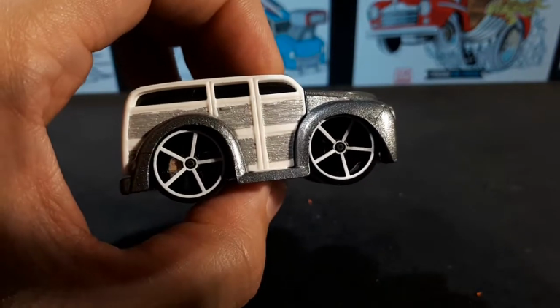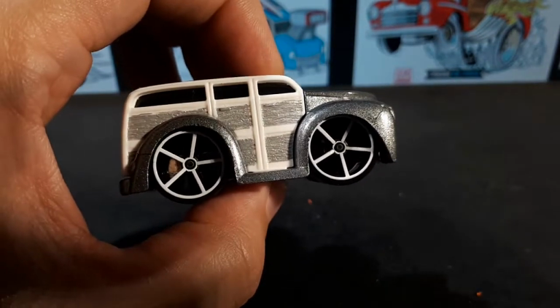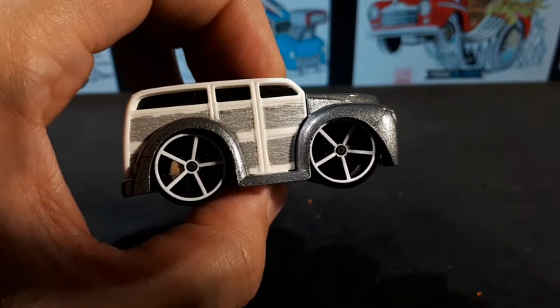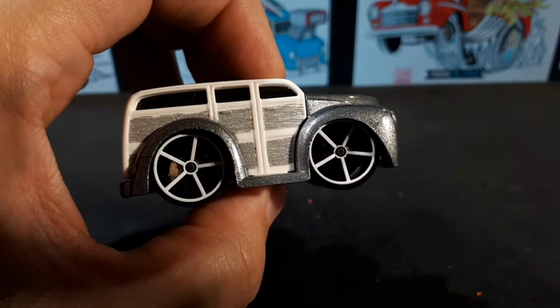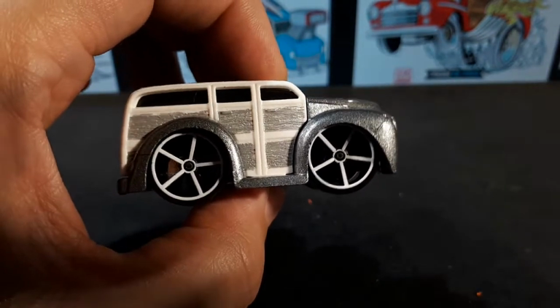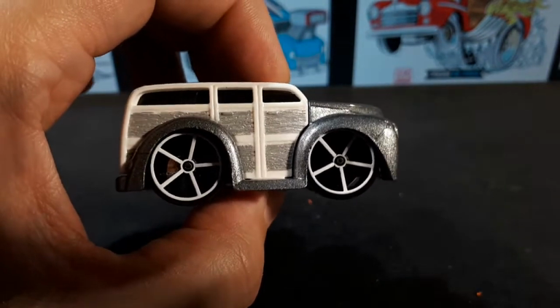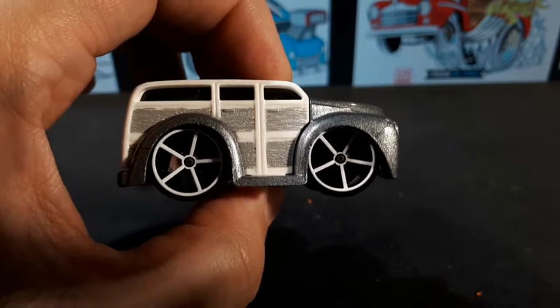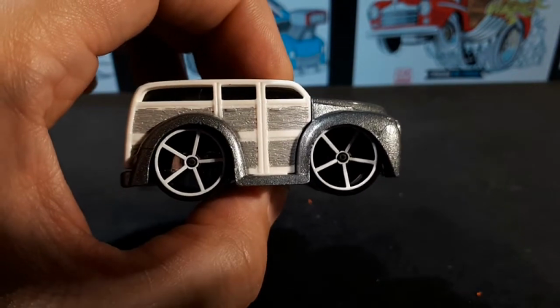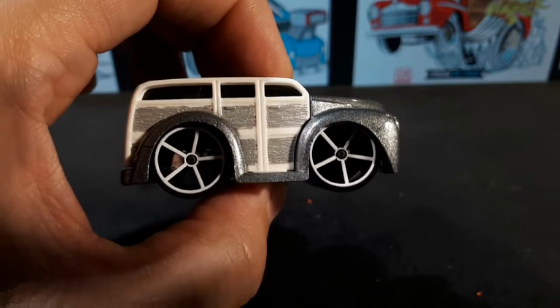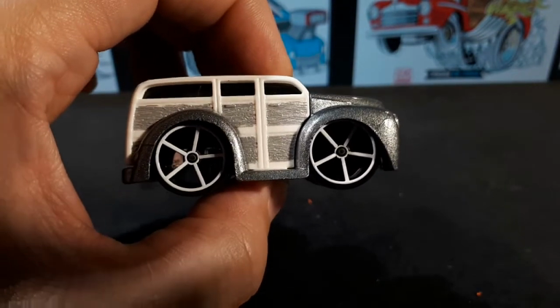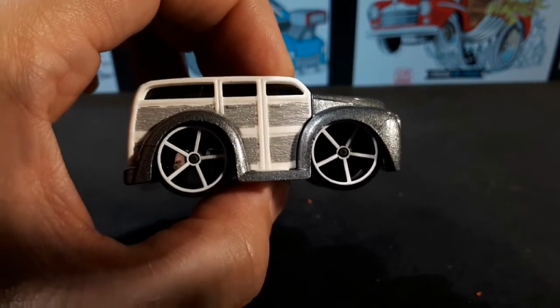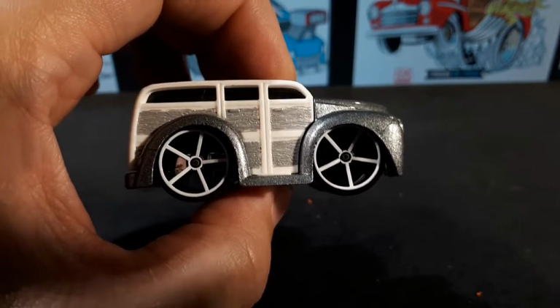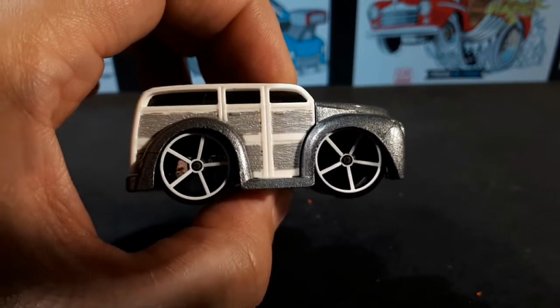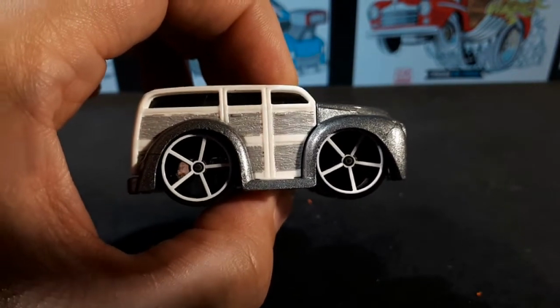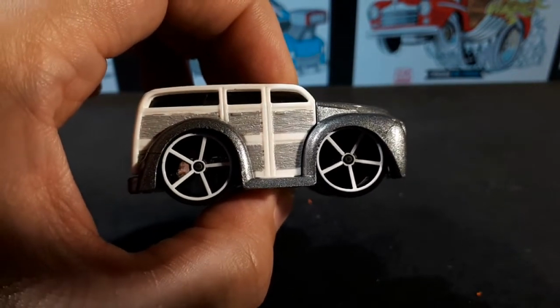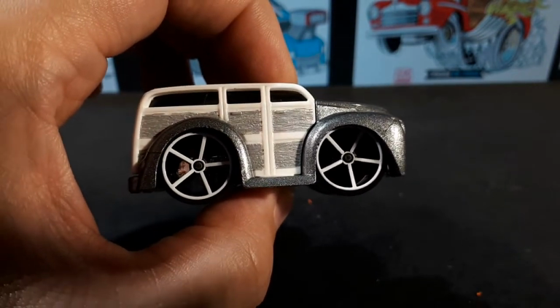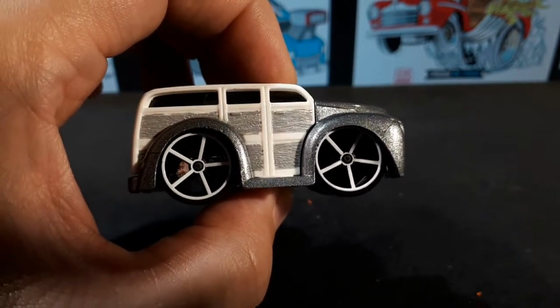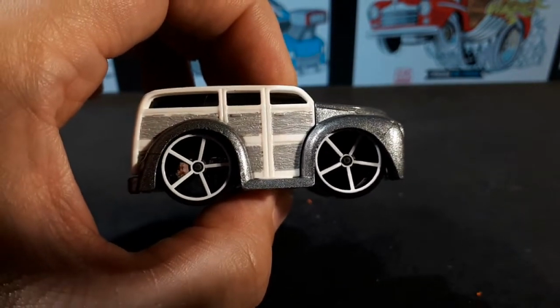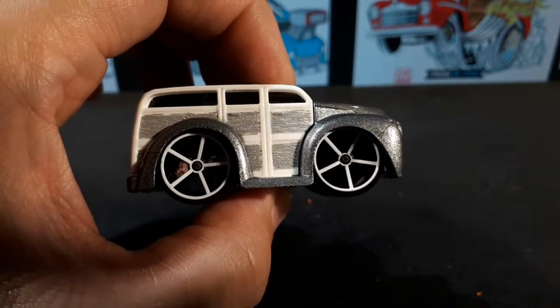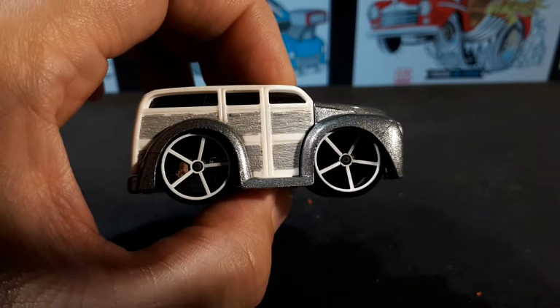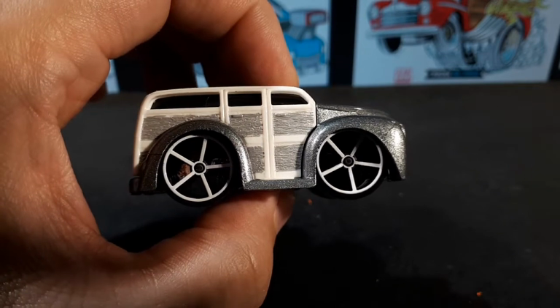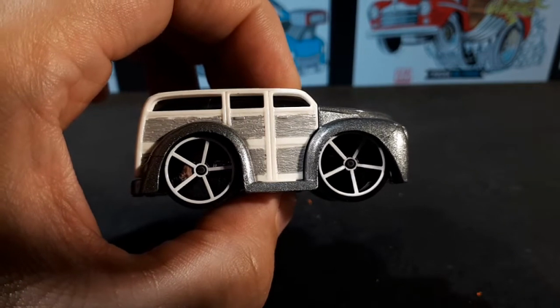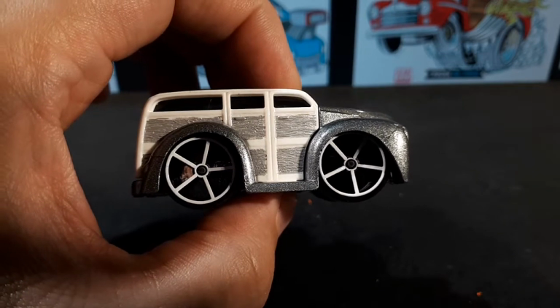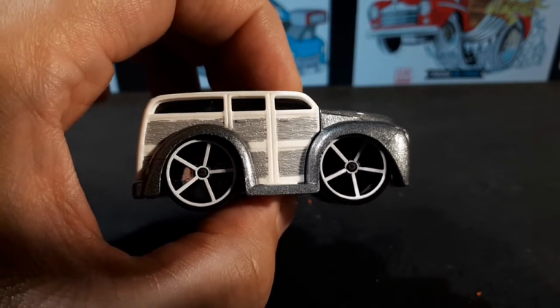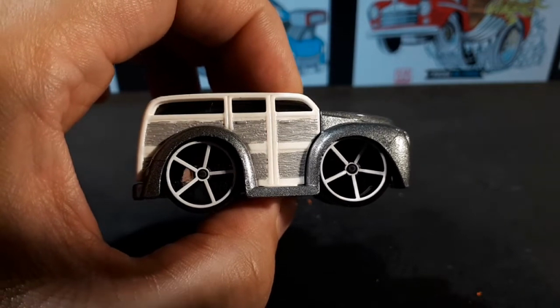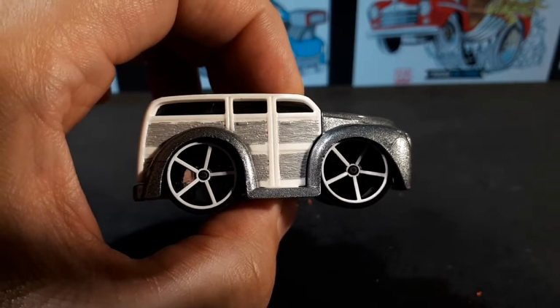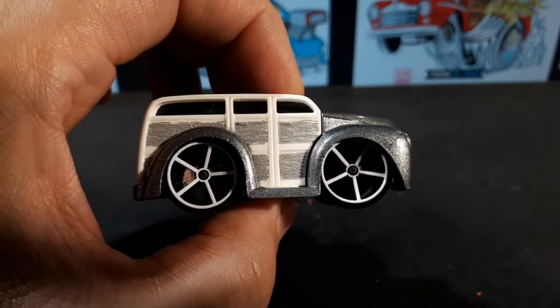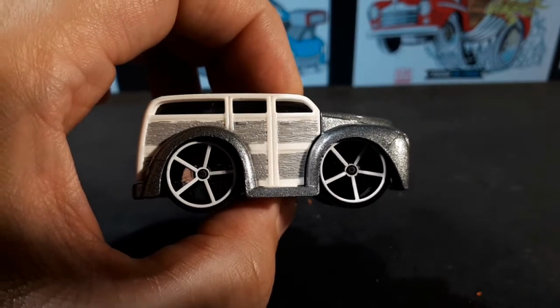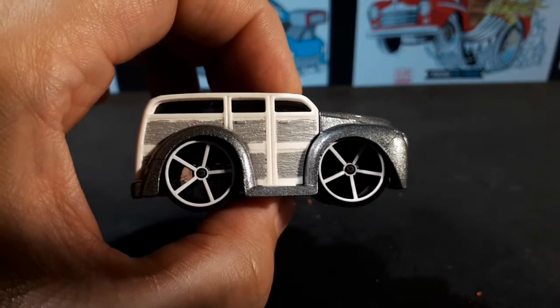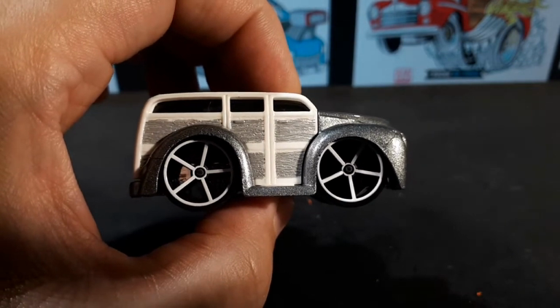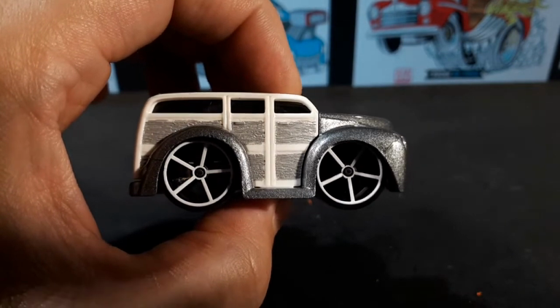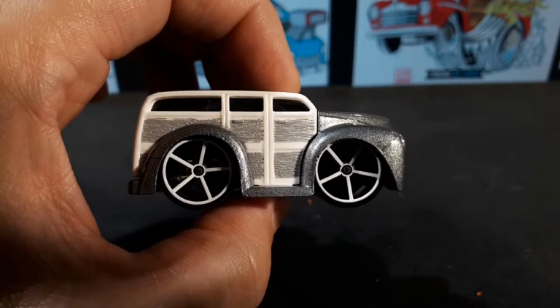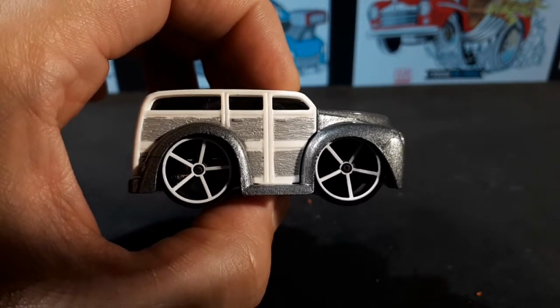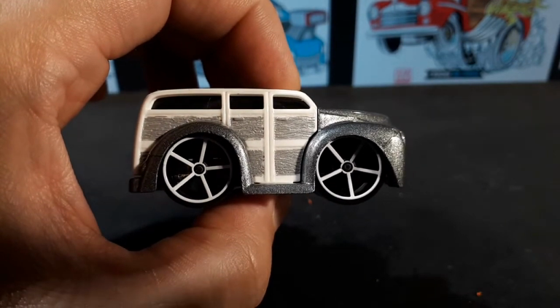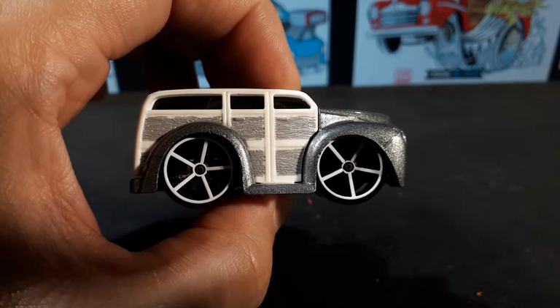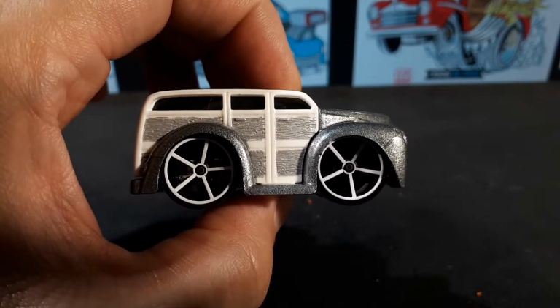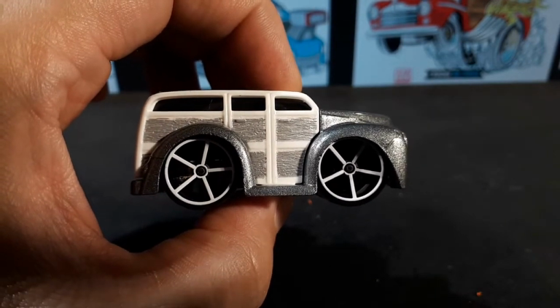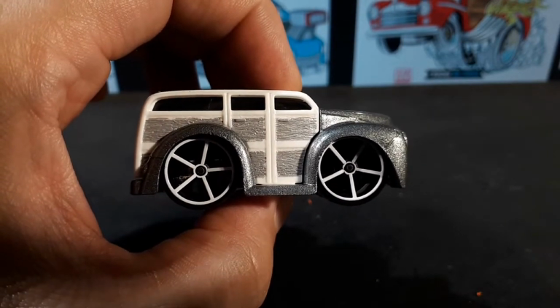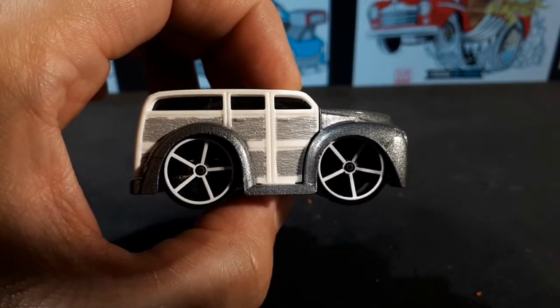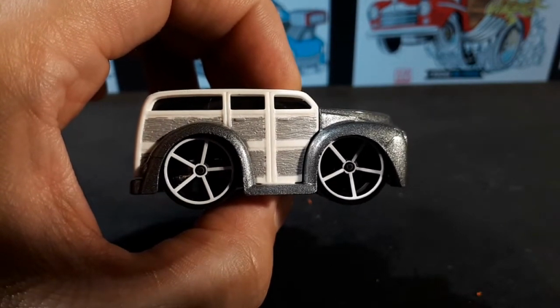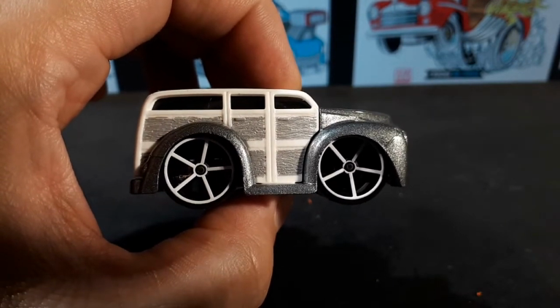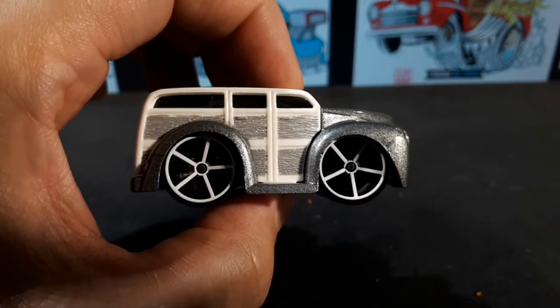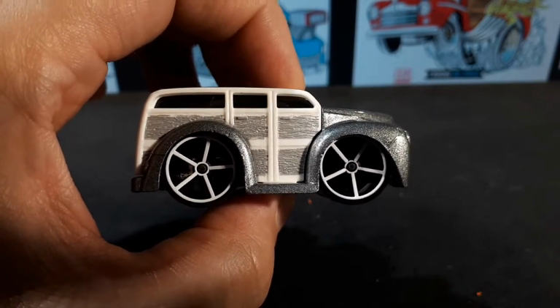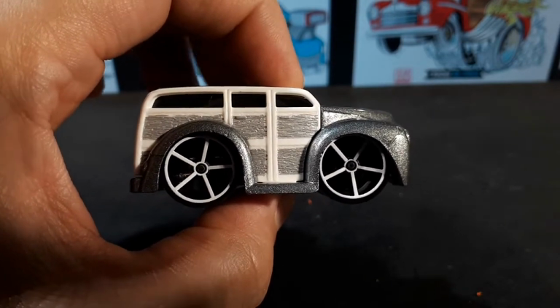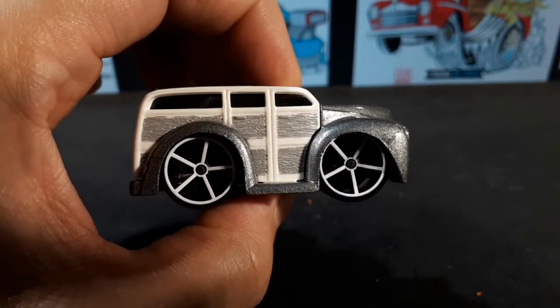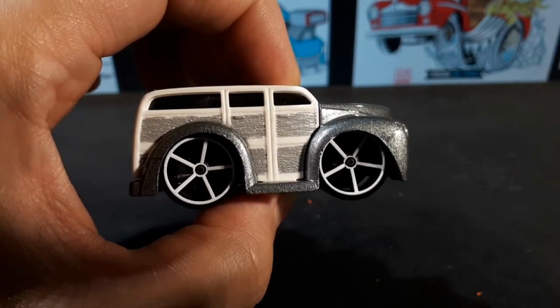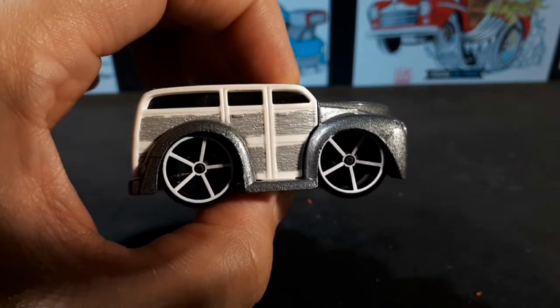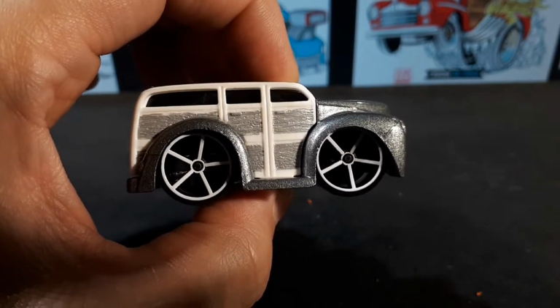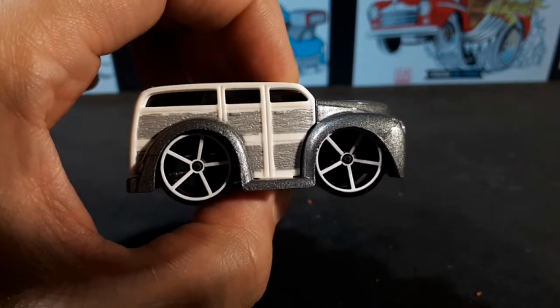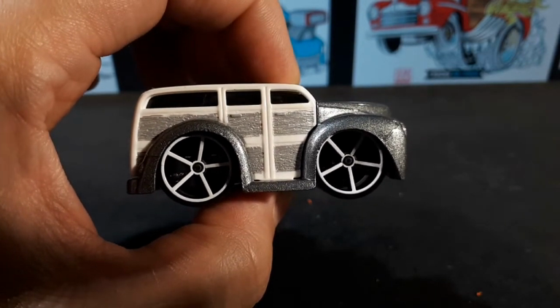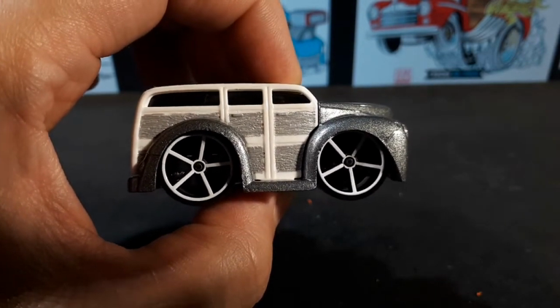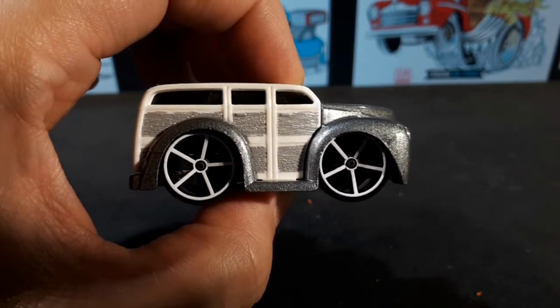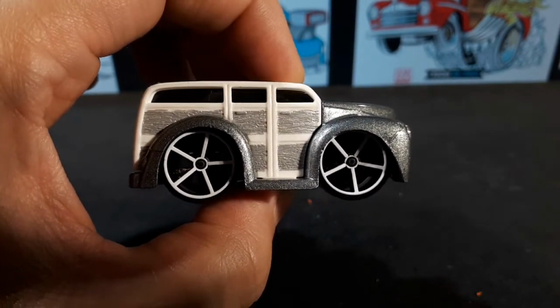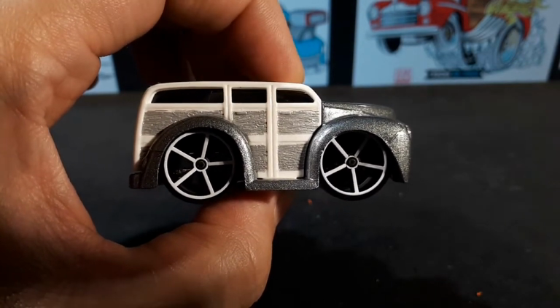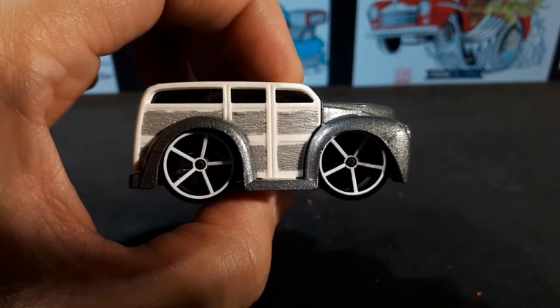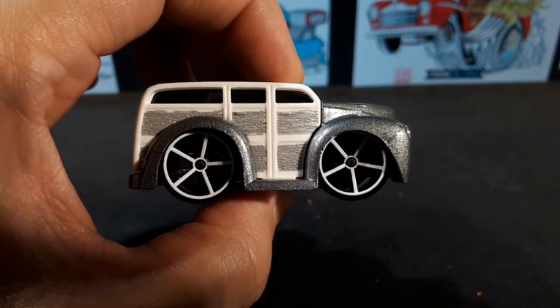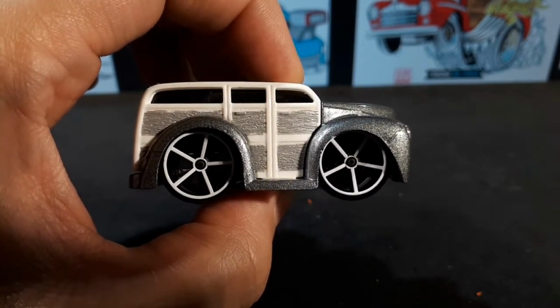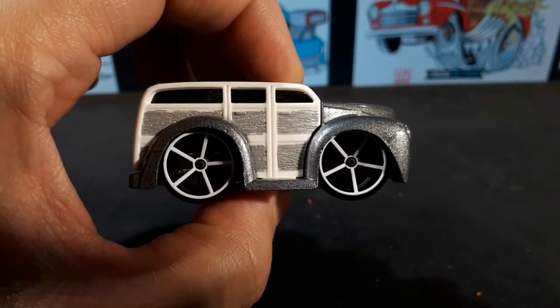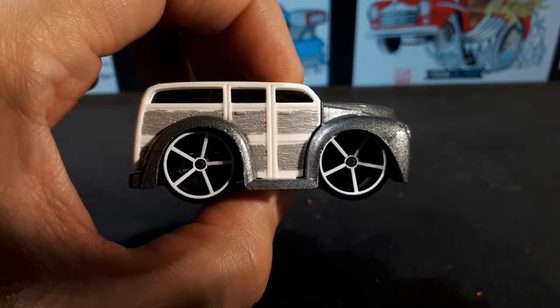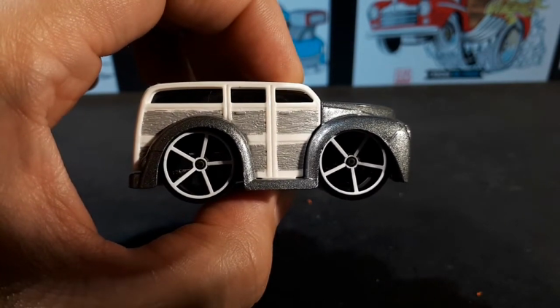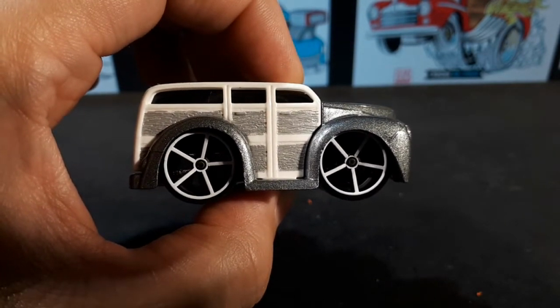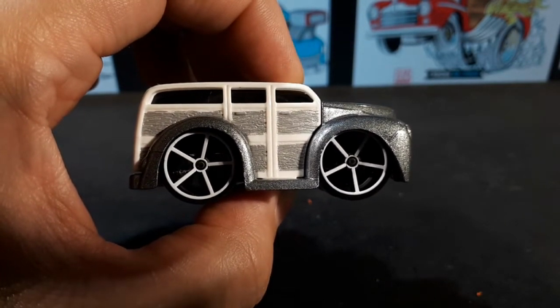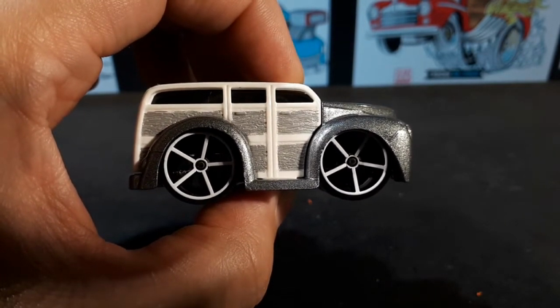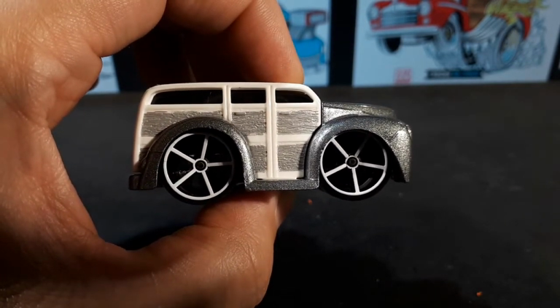I like these wheels, but they don't look very classic or hot rod-ish to me, so I think I'm going to have to swap these out.